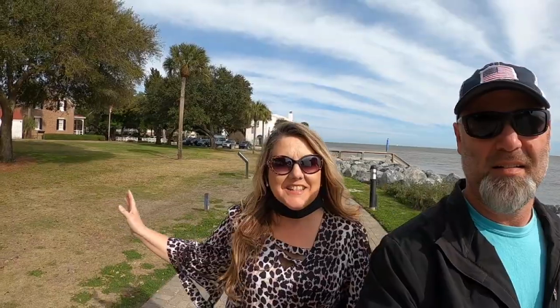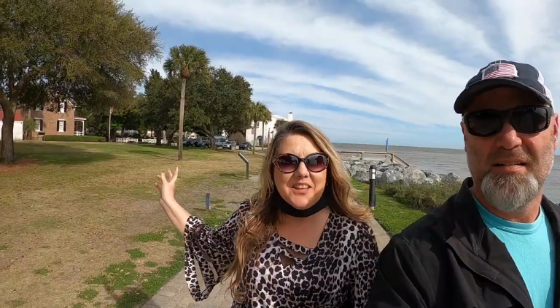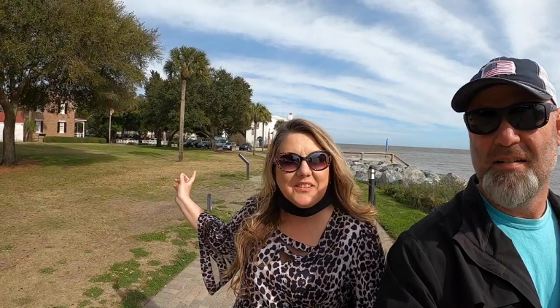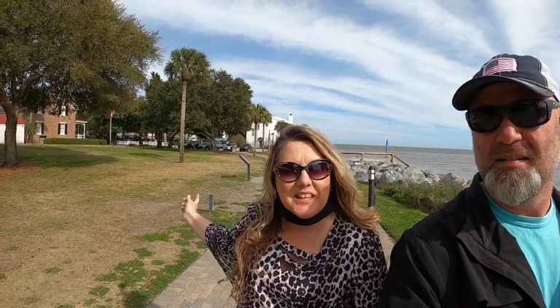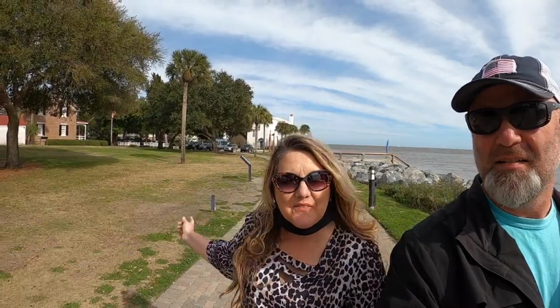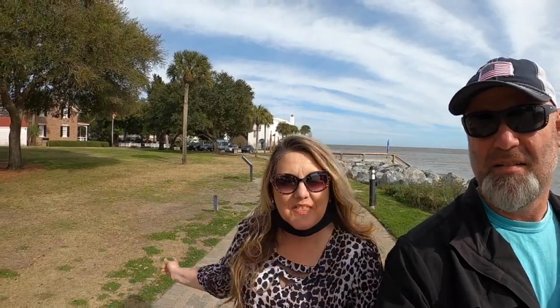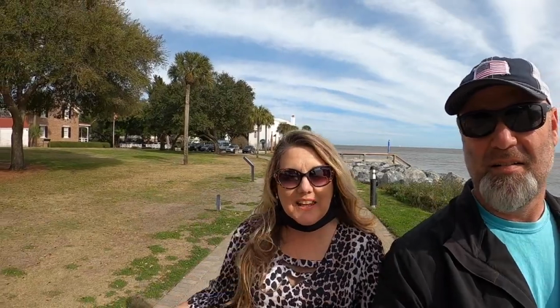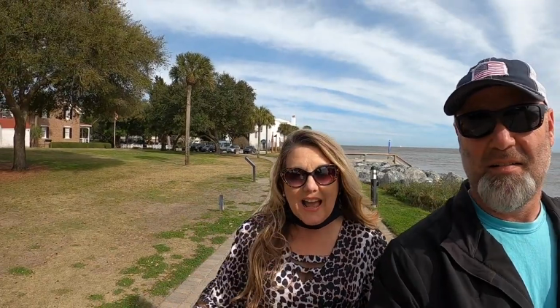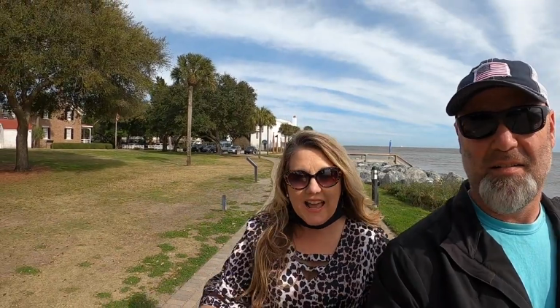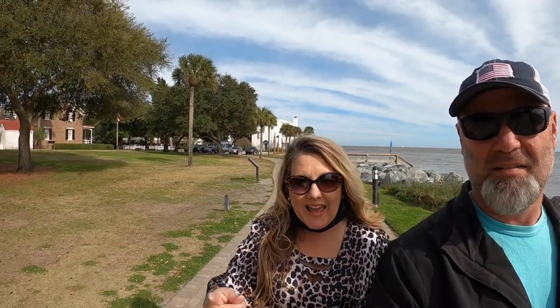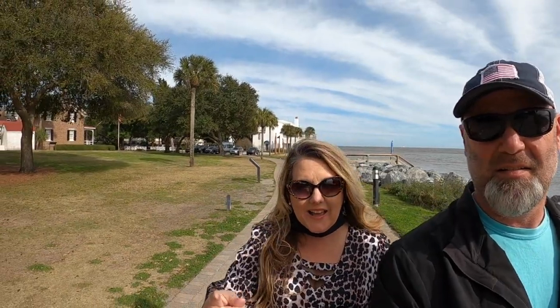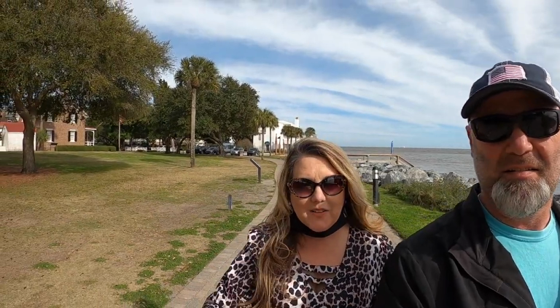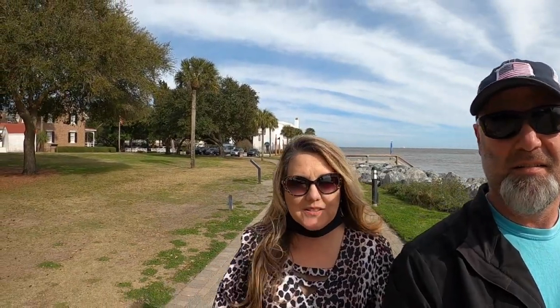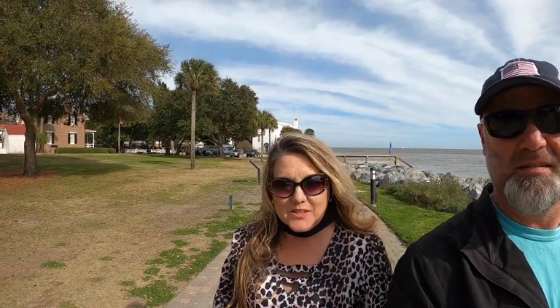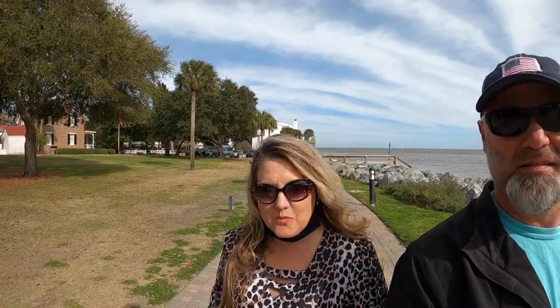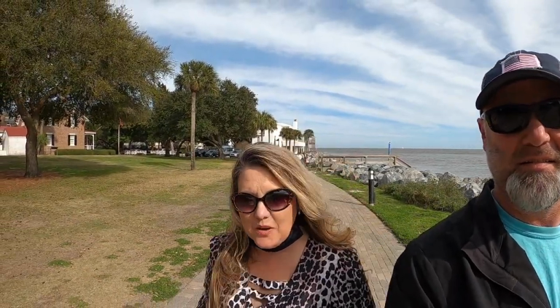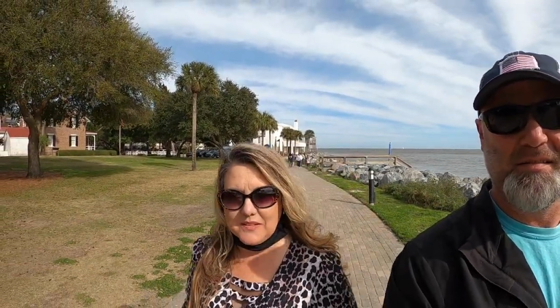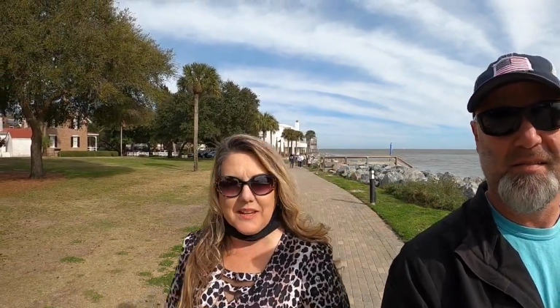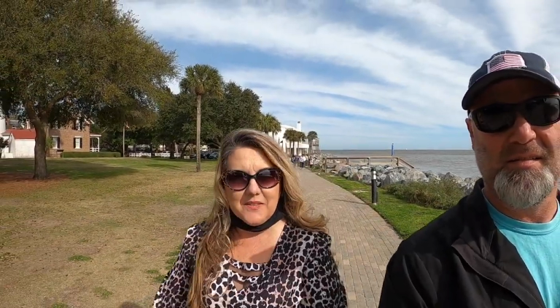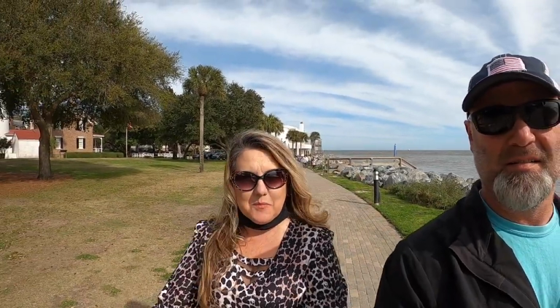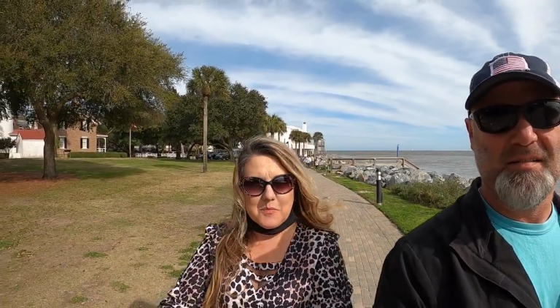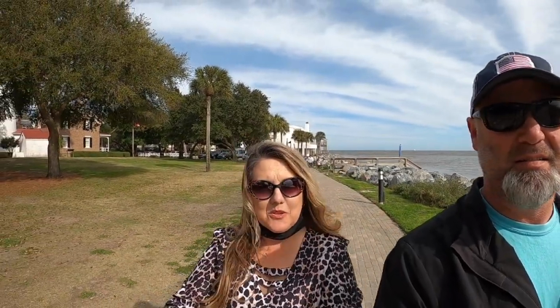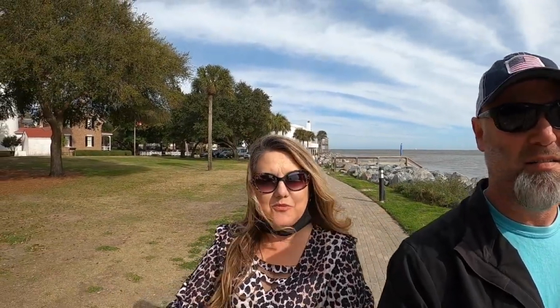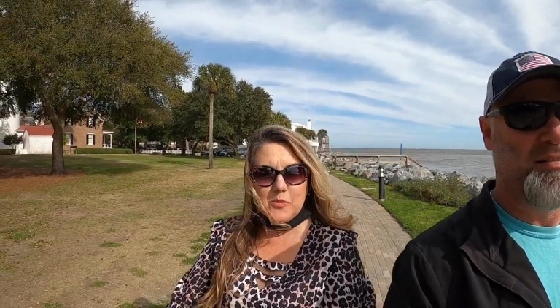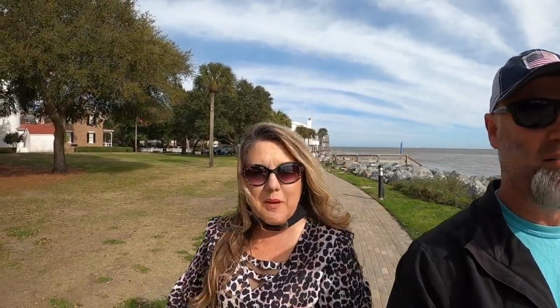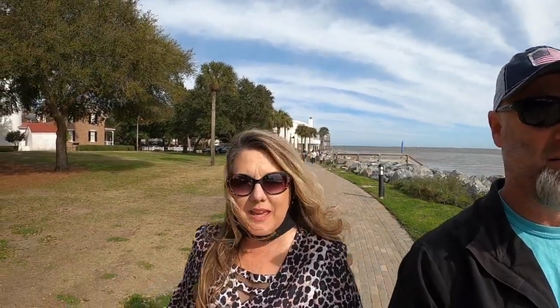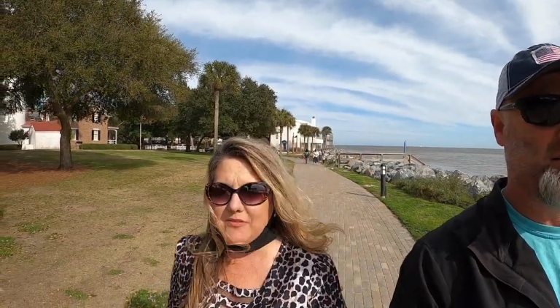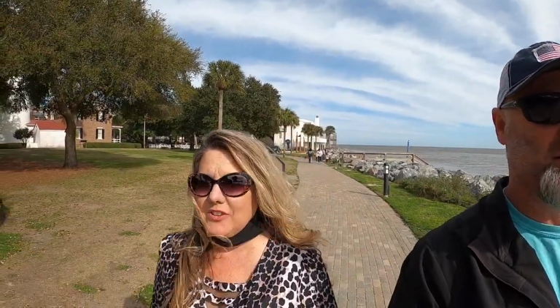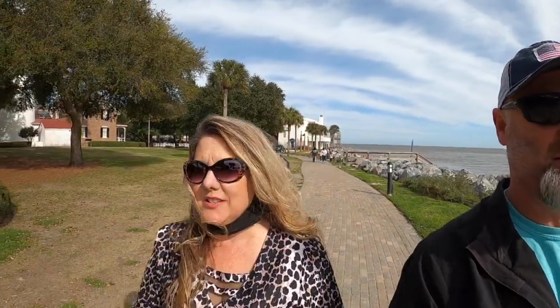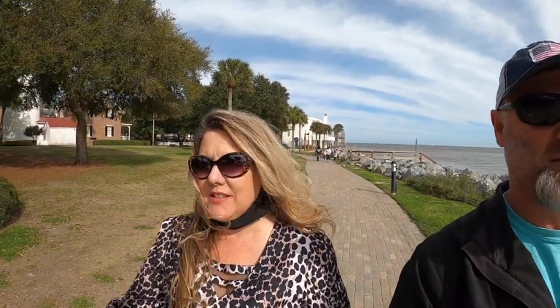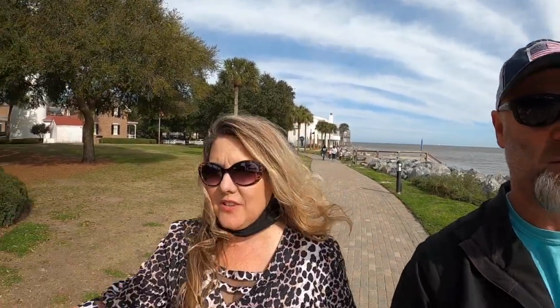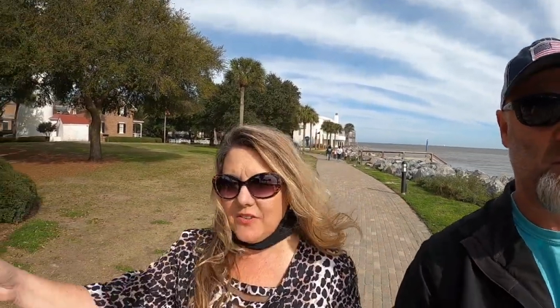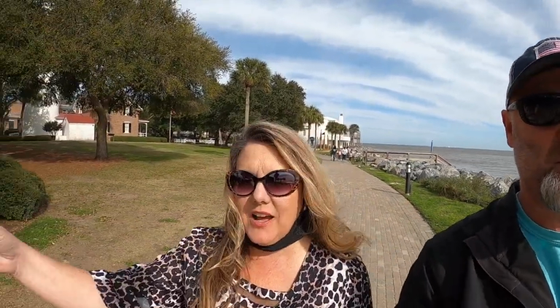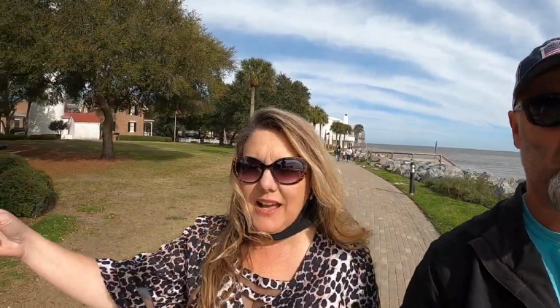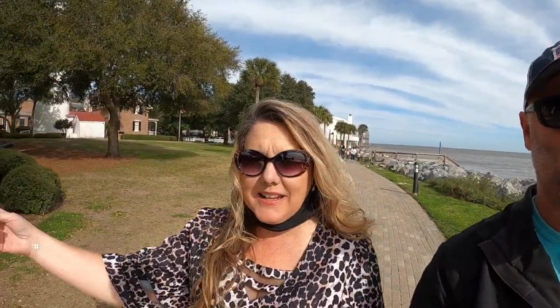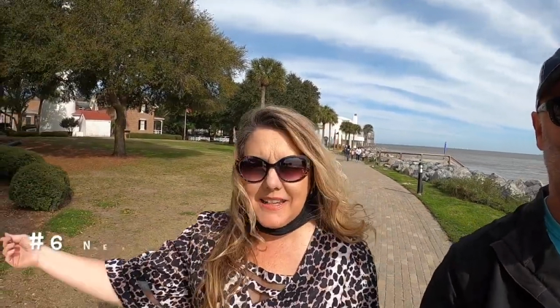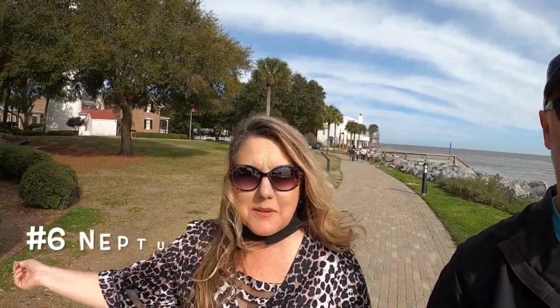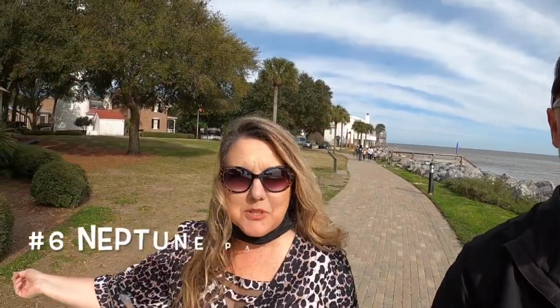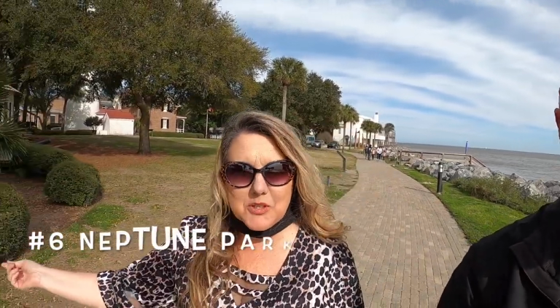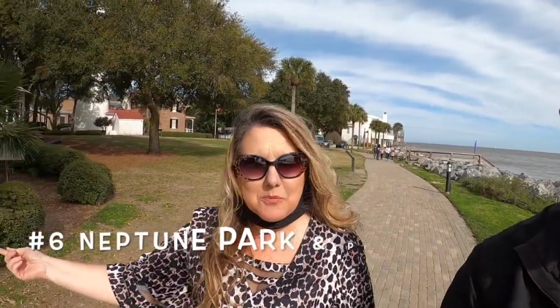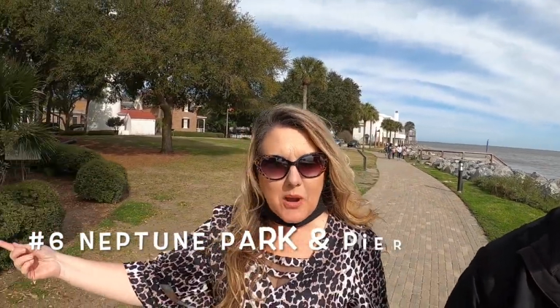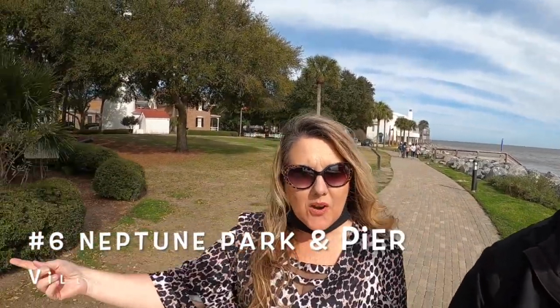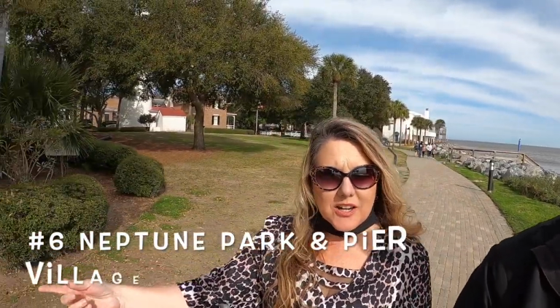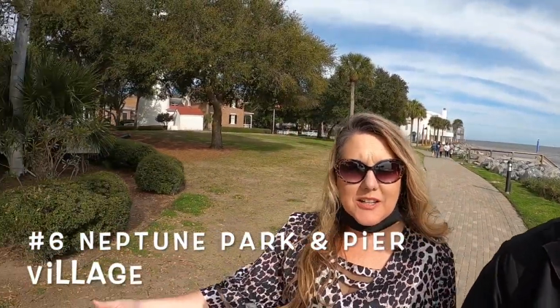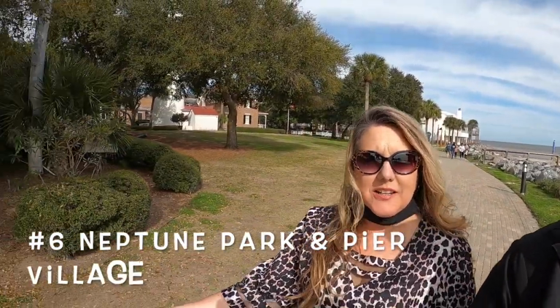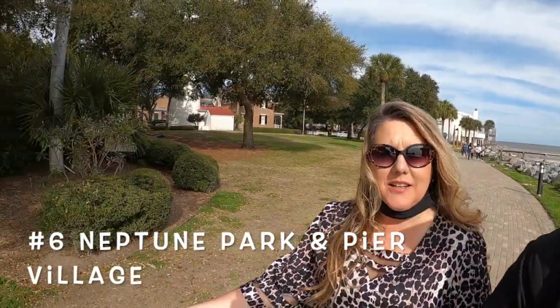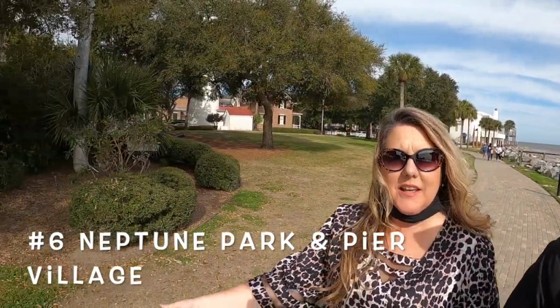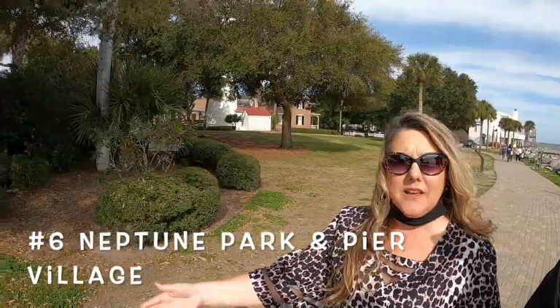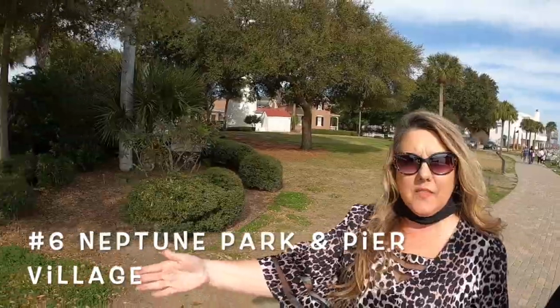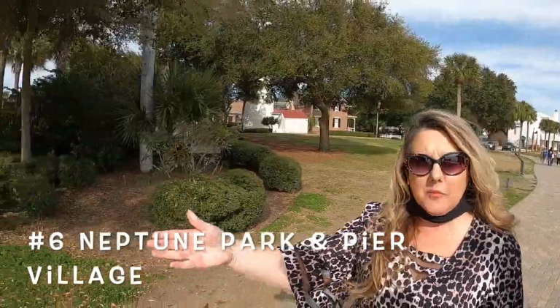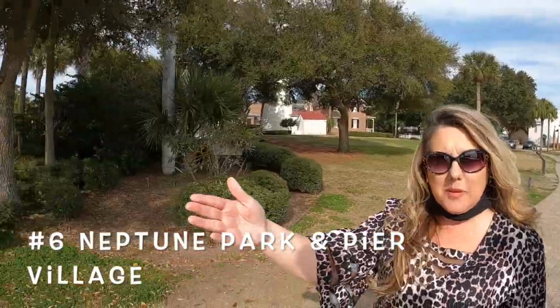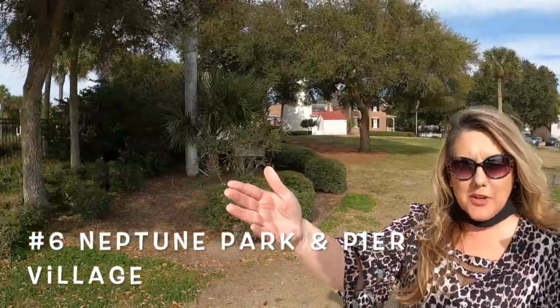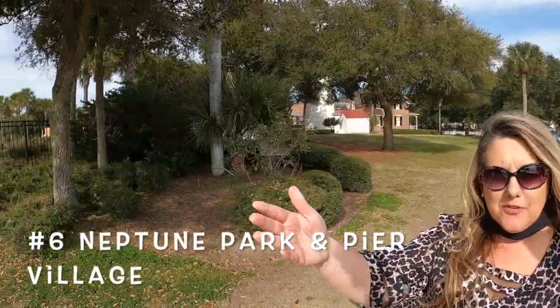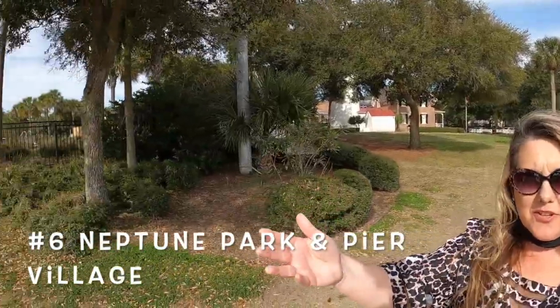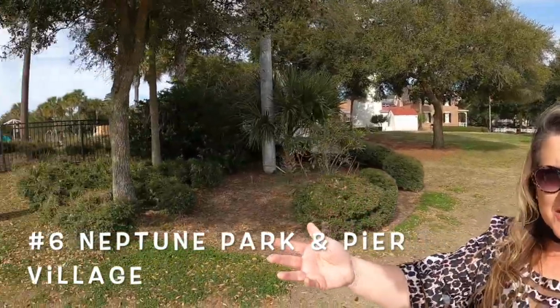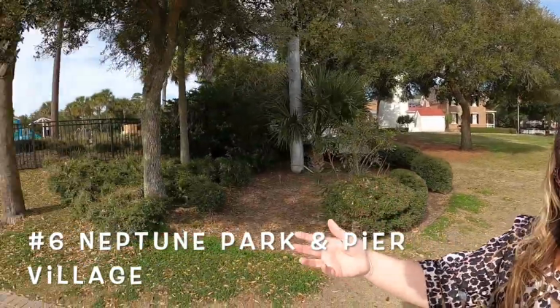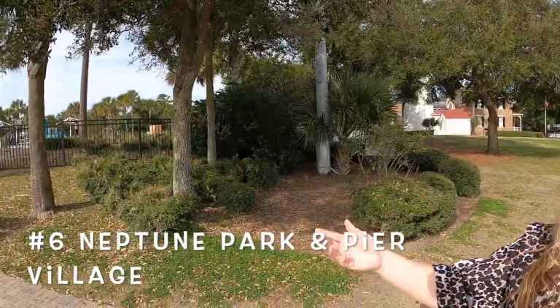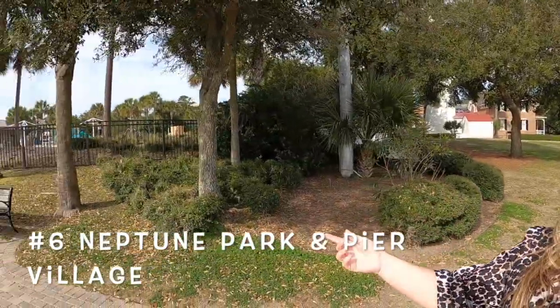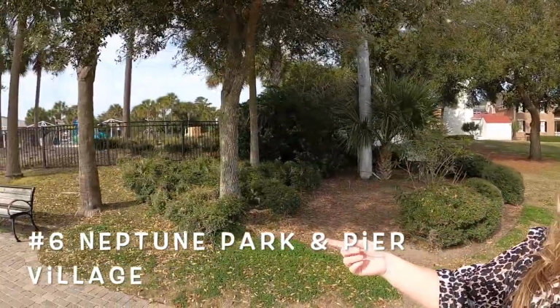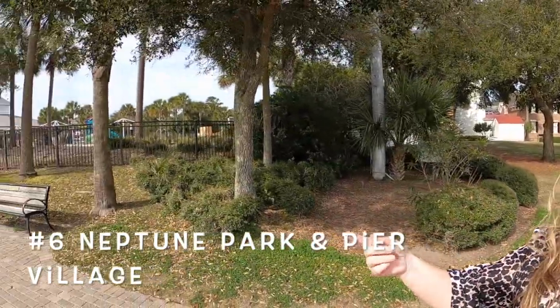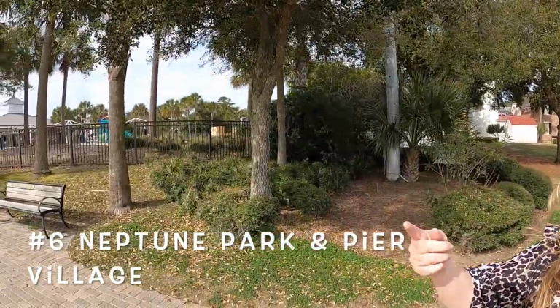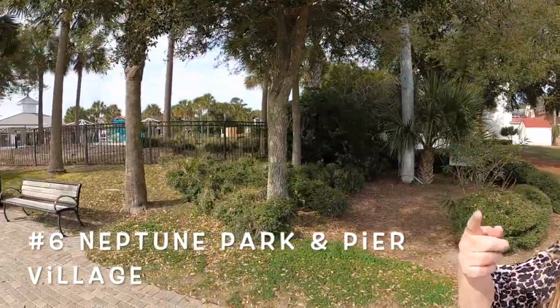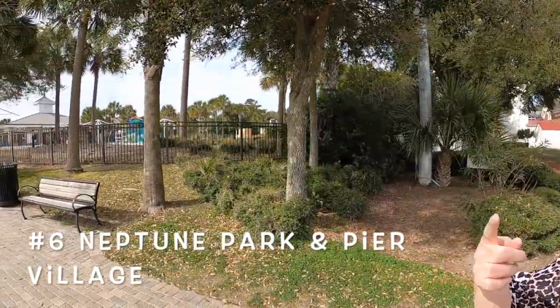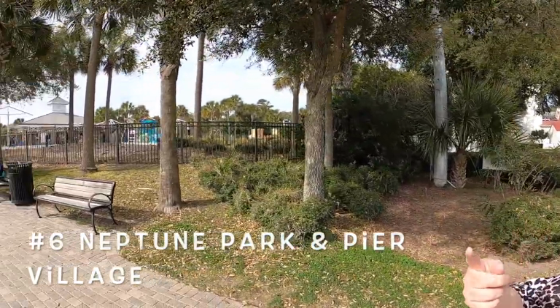Leaving the lighthouse, you walk down the beautiful pavers and you've got Neptune Park, the Pier Village, and the pier.